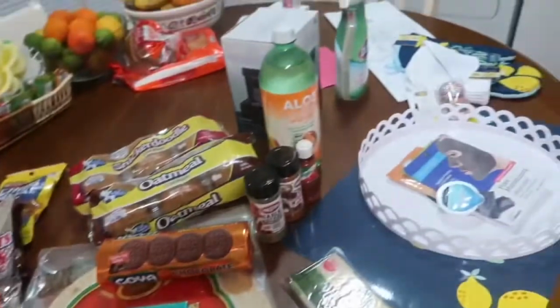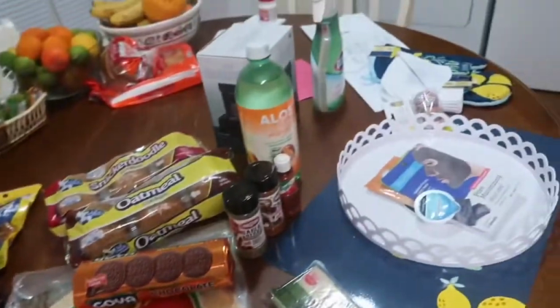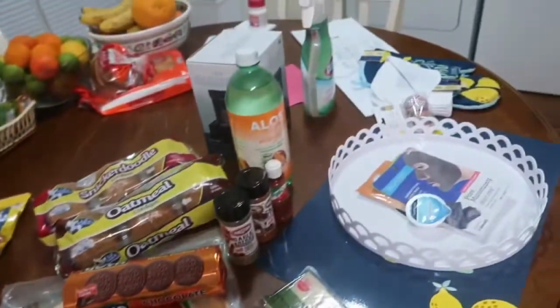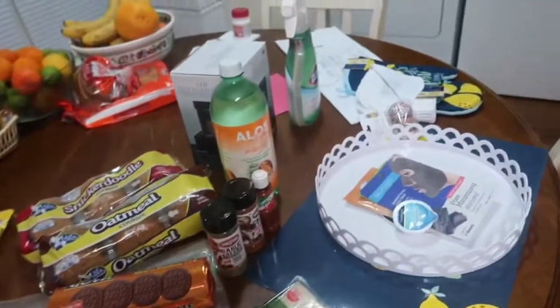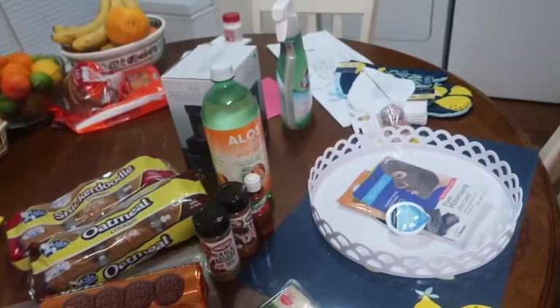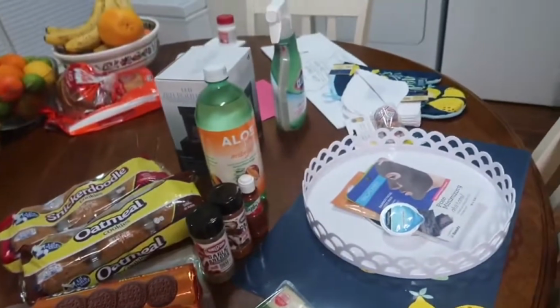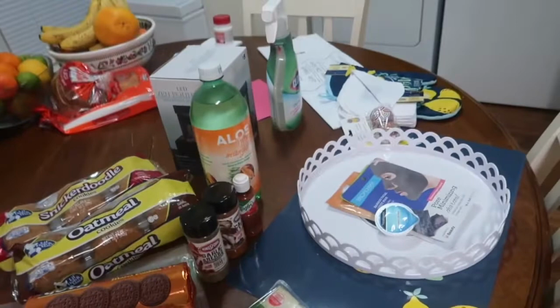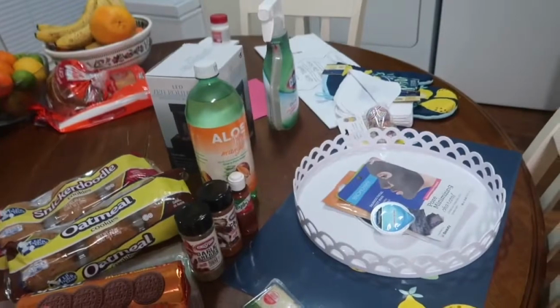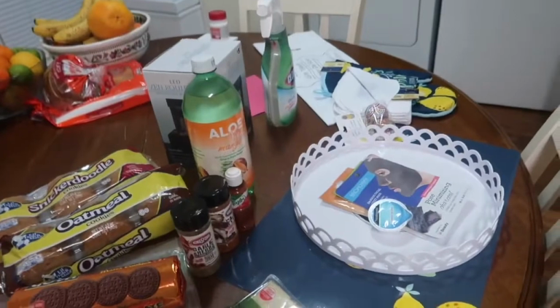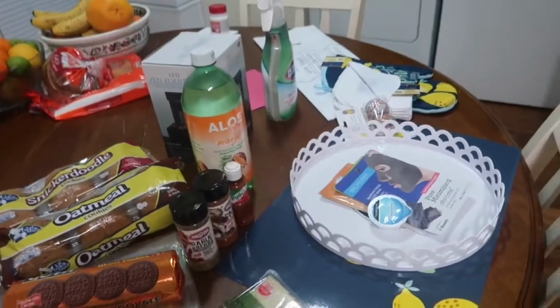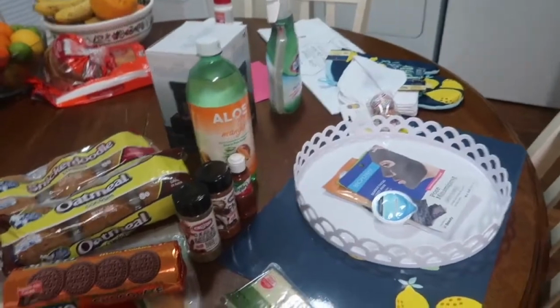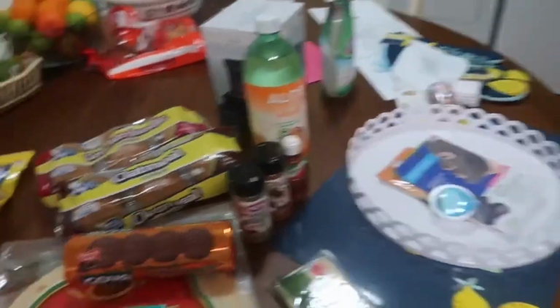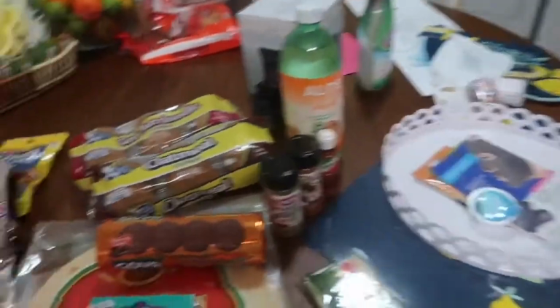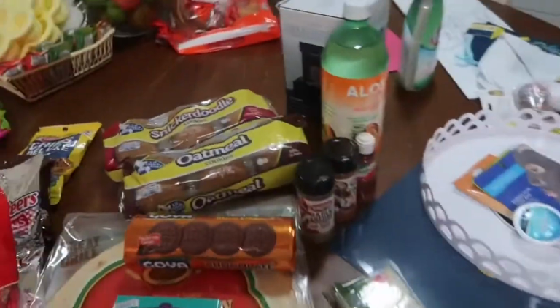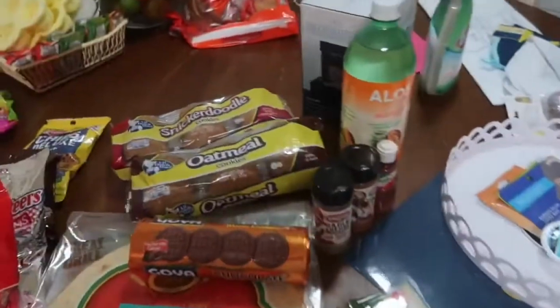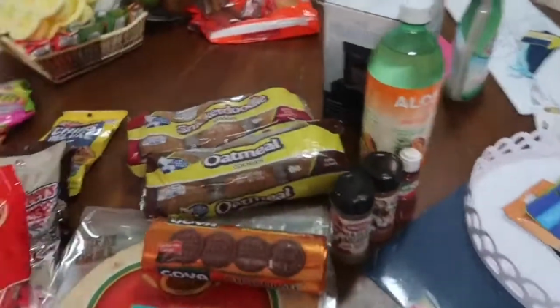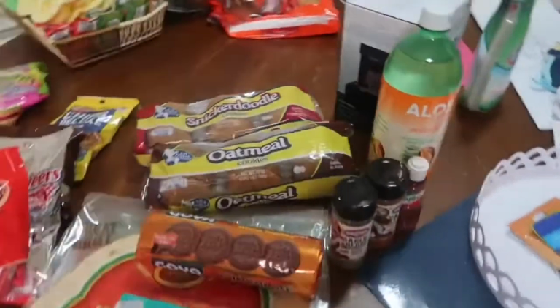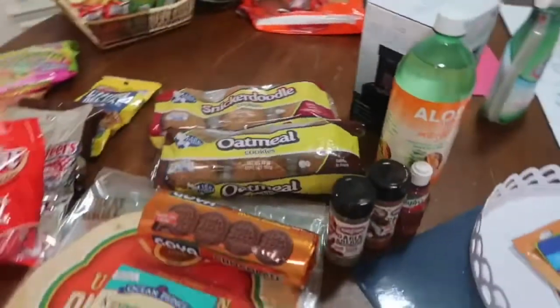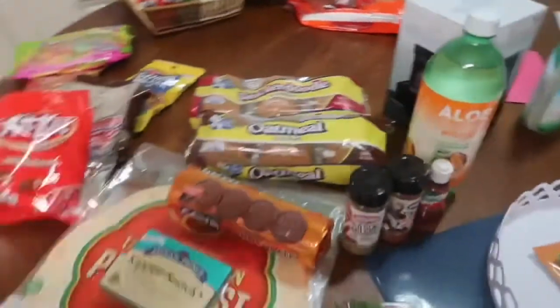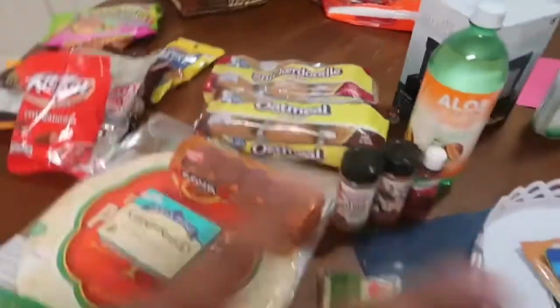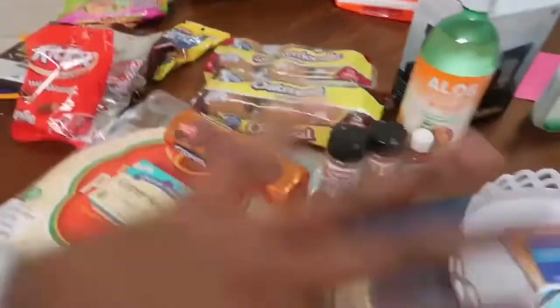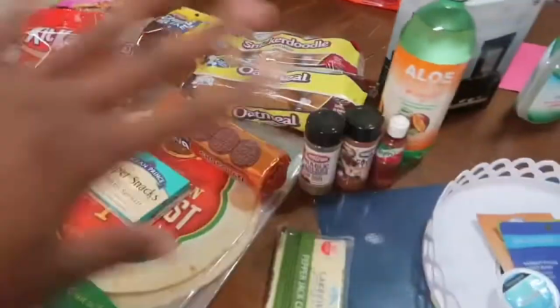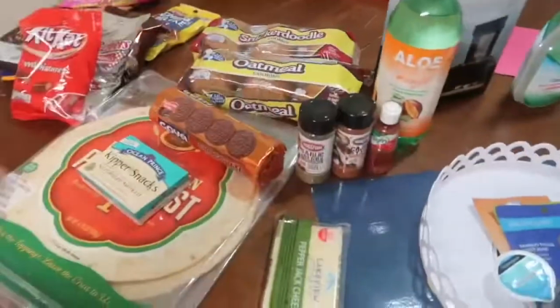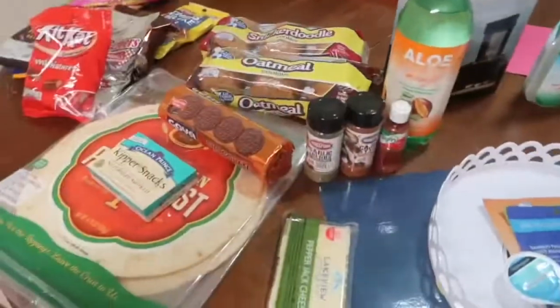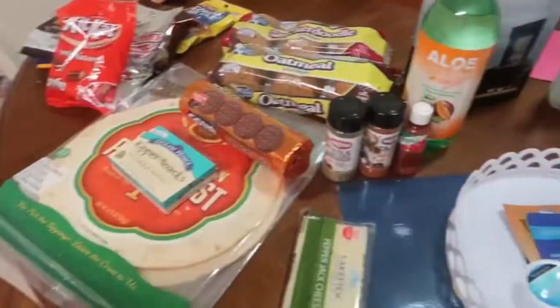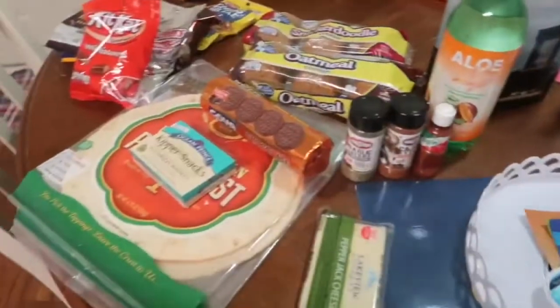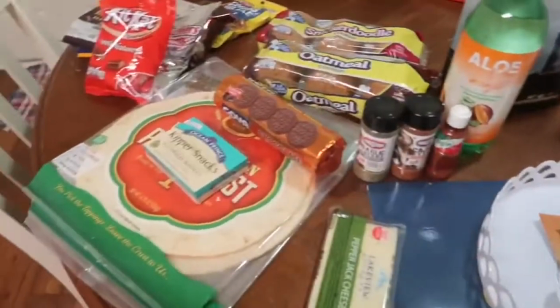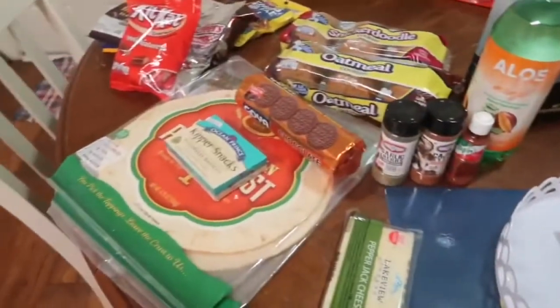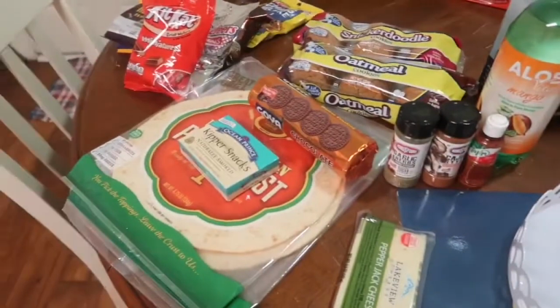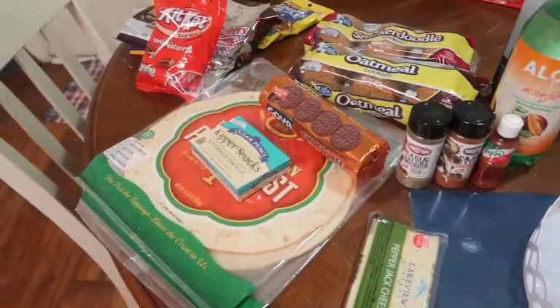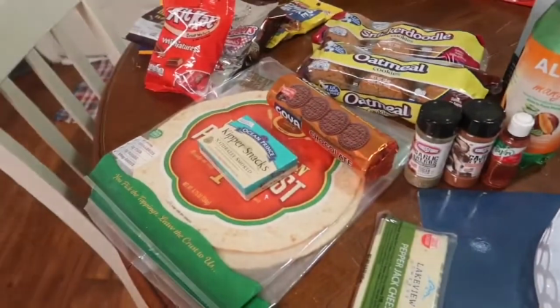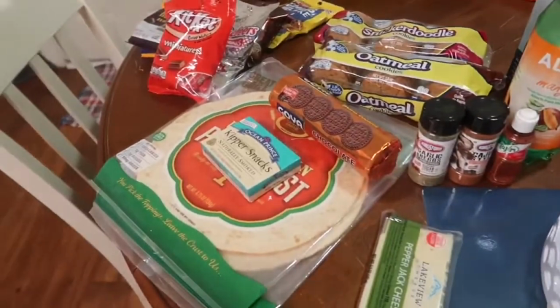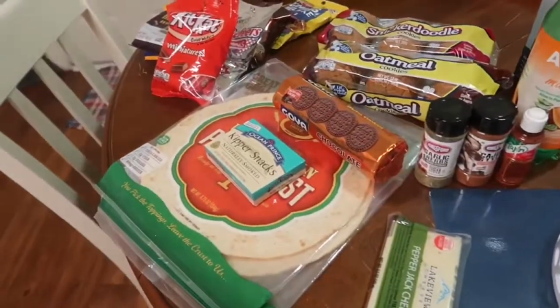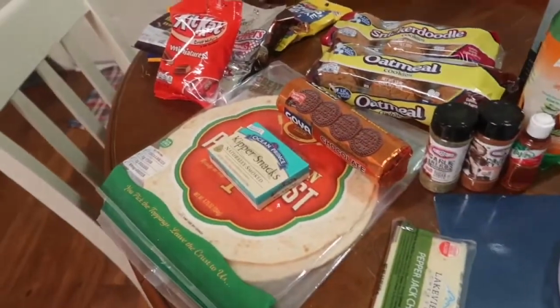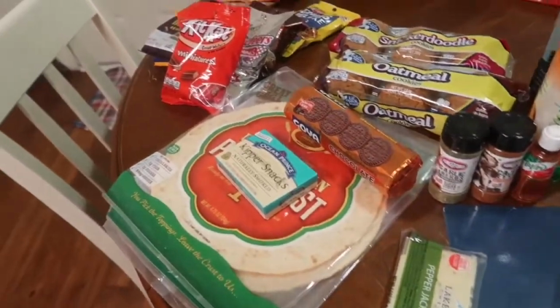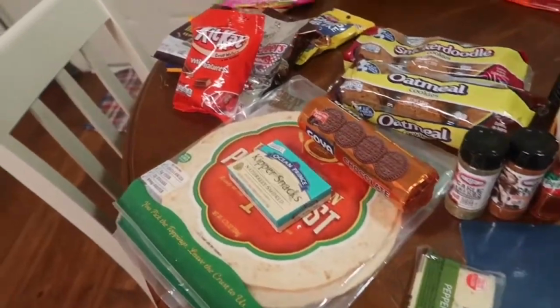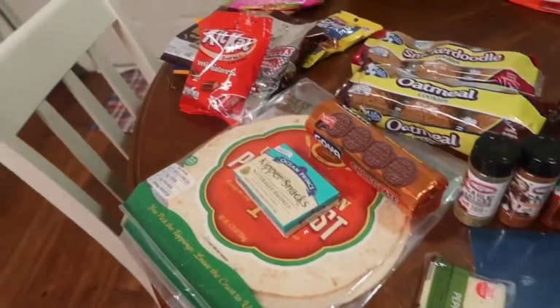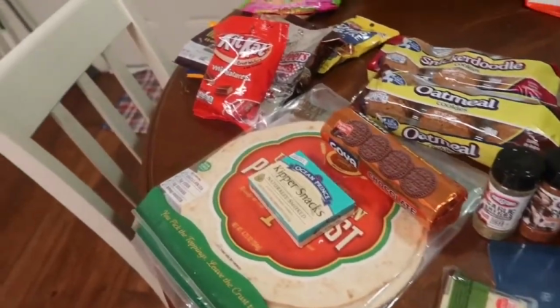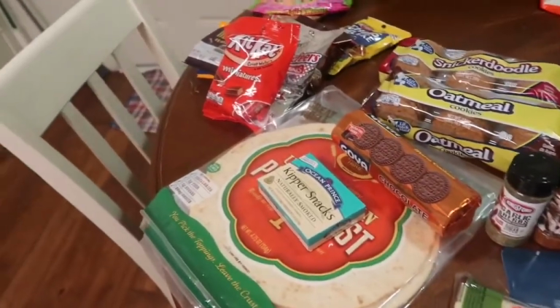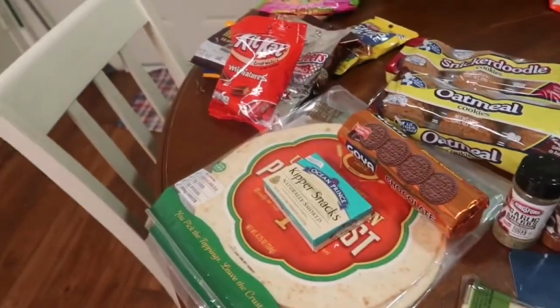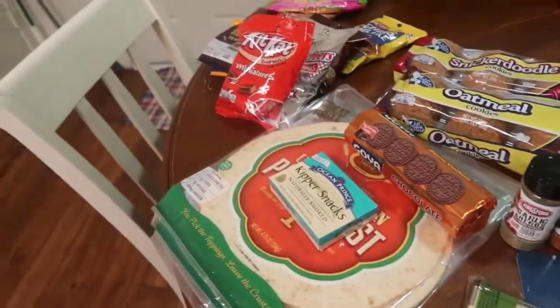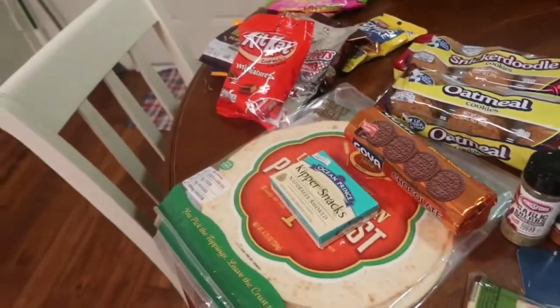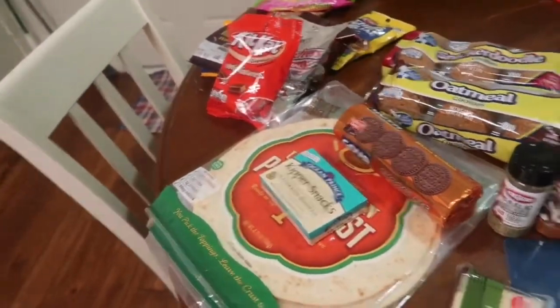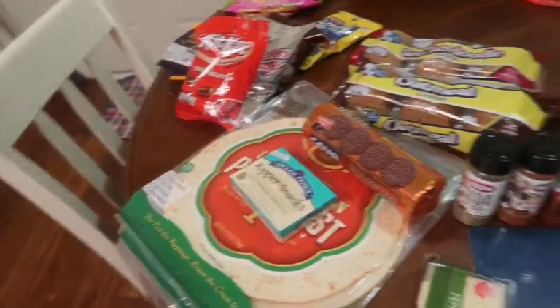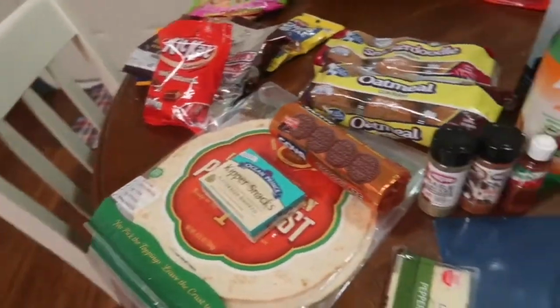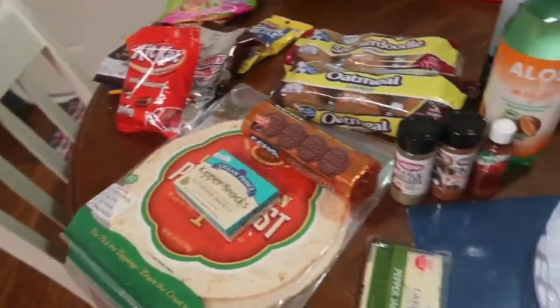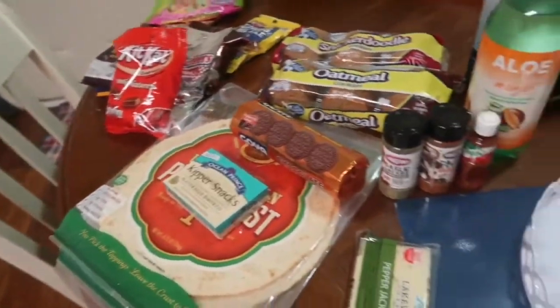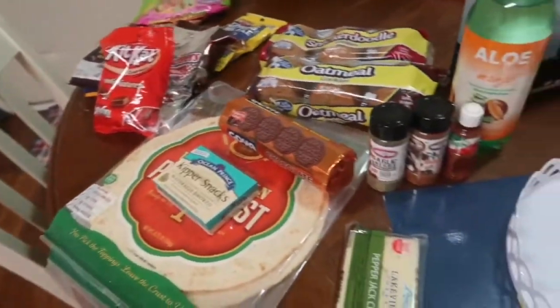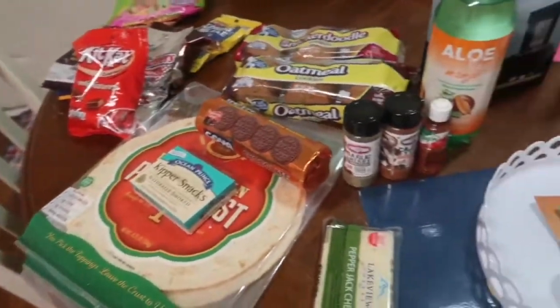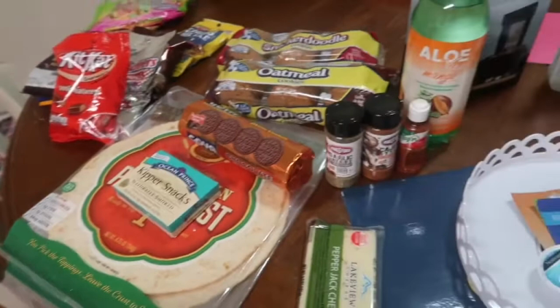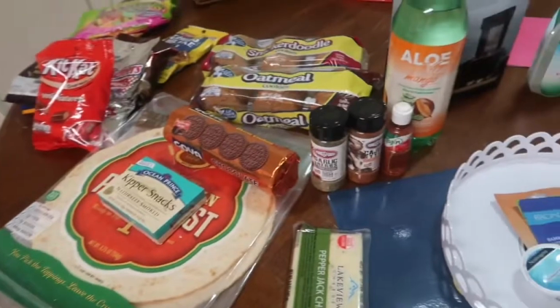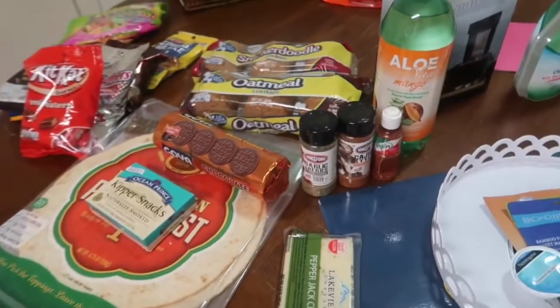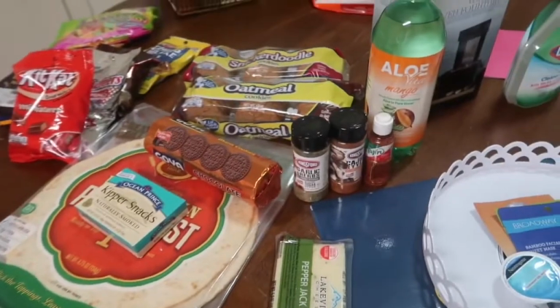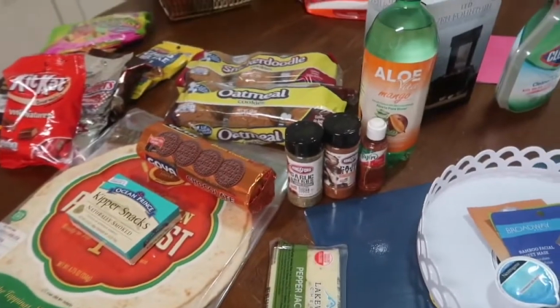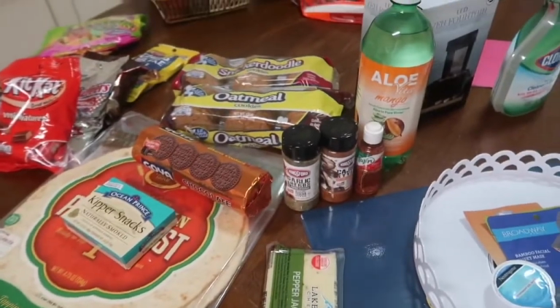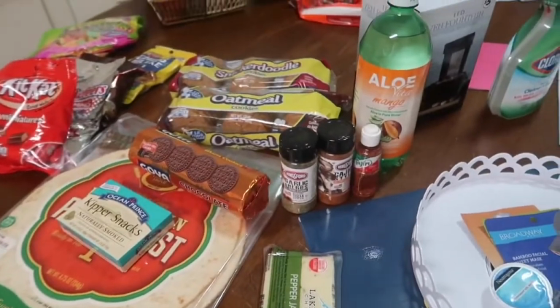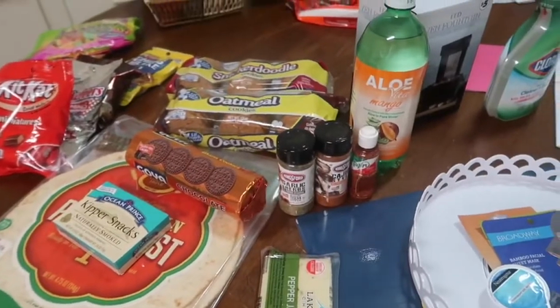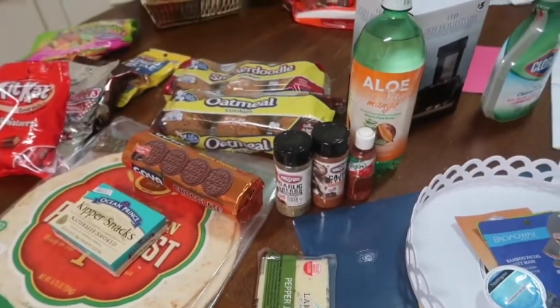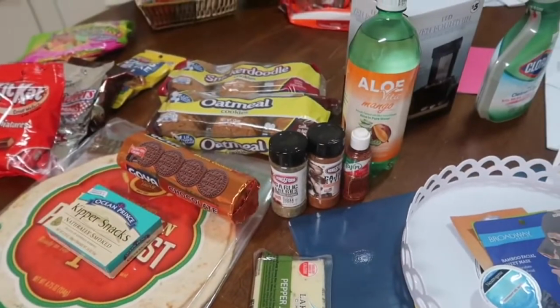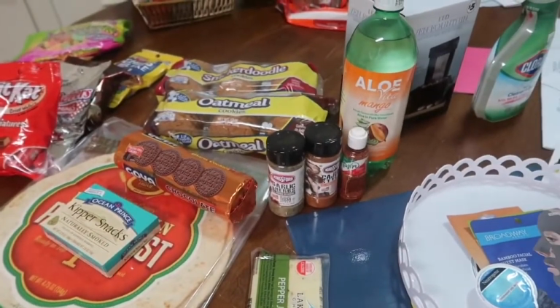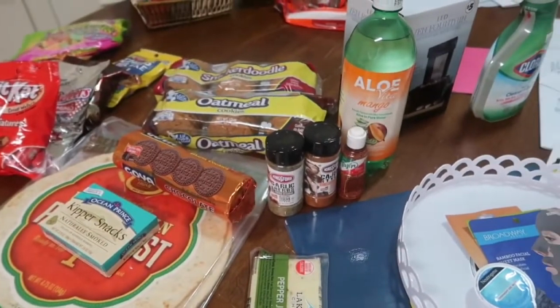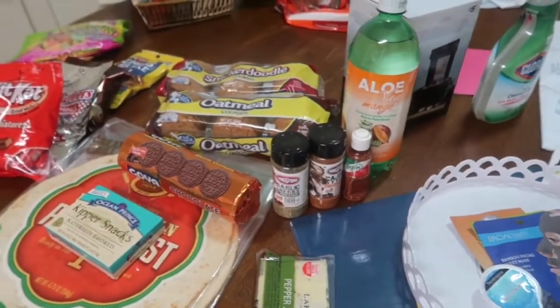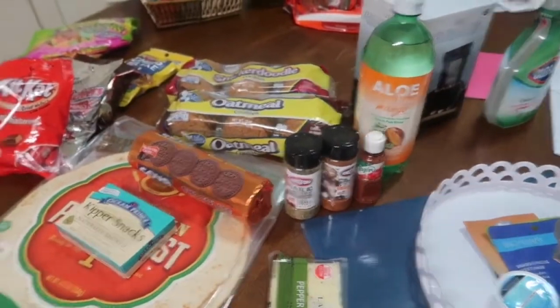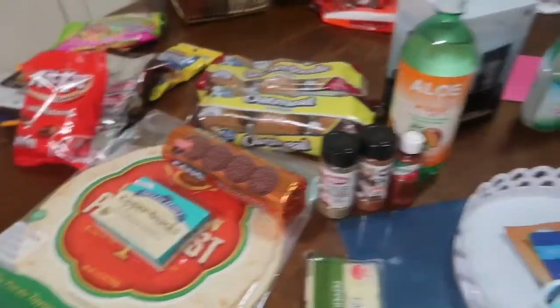That's pretty much our haul — actually this is our haul from Dollar Tree. I'm going to show you what I got today from HomeGoods.